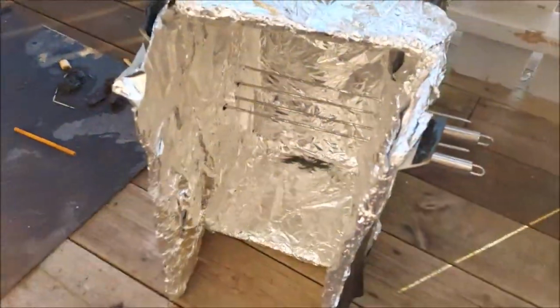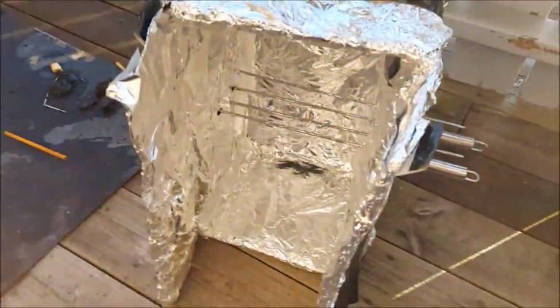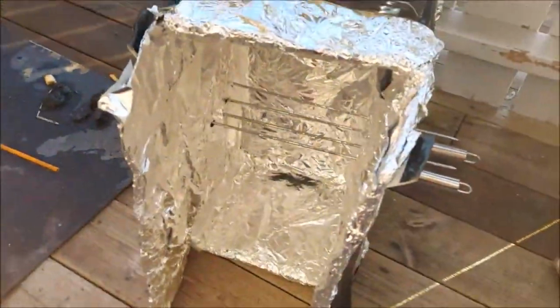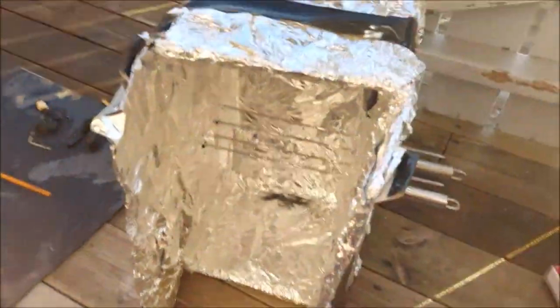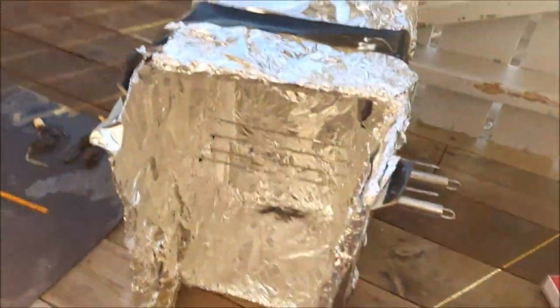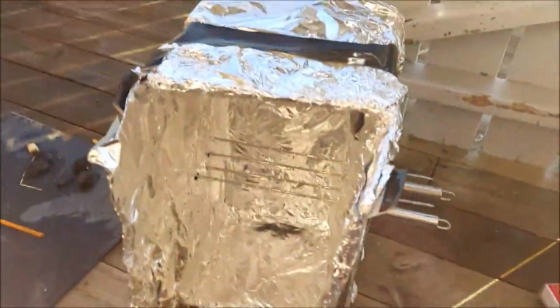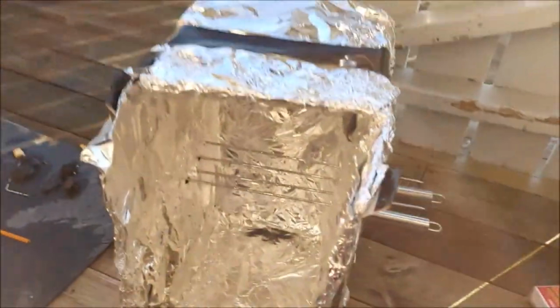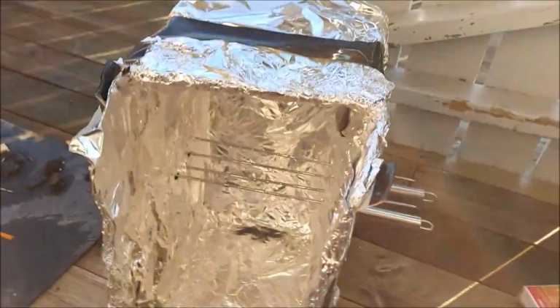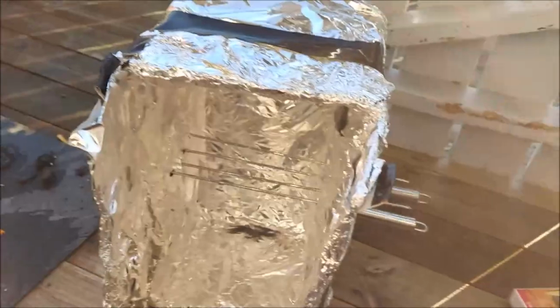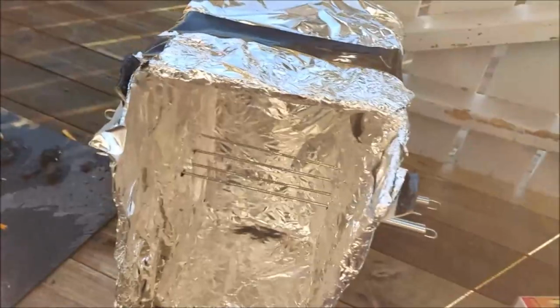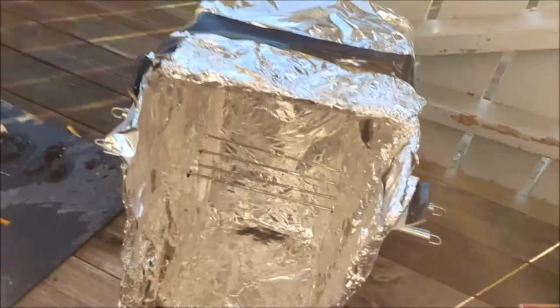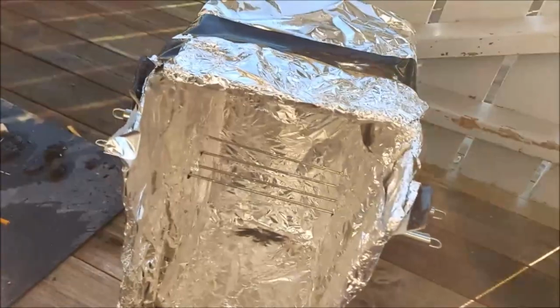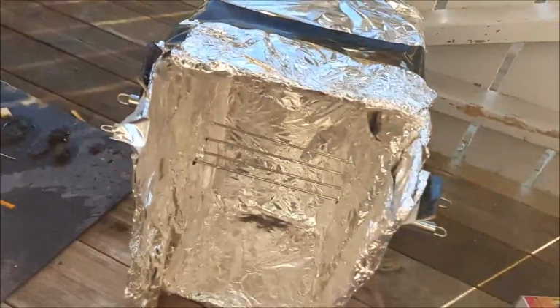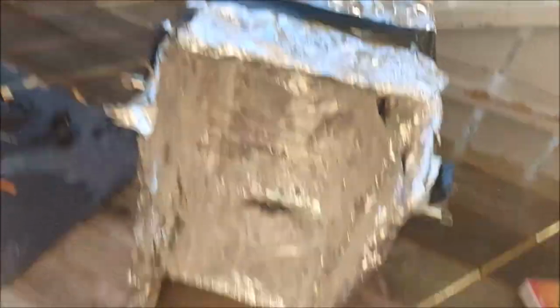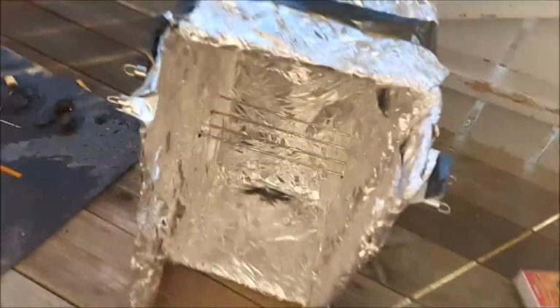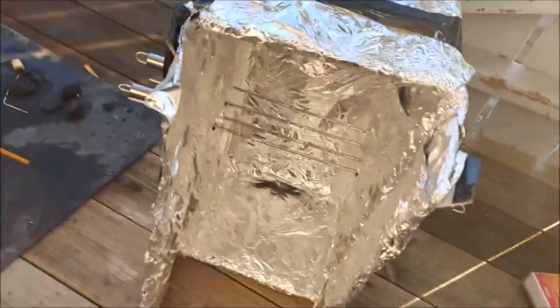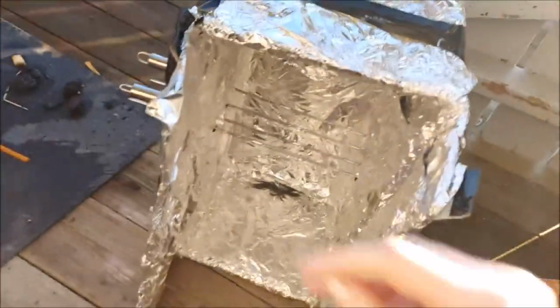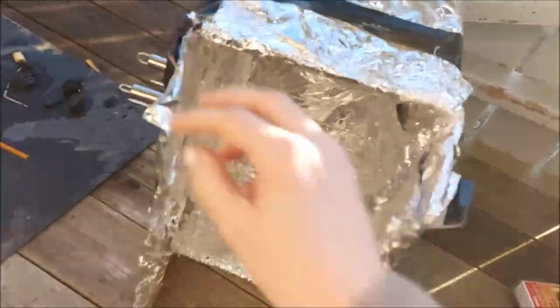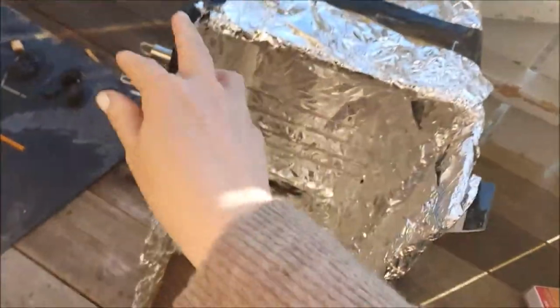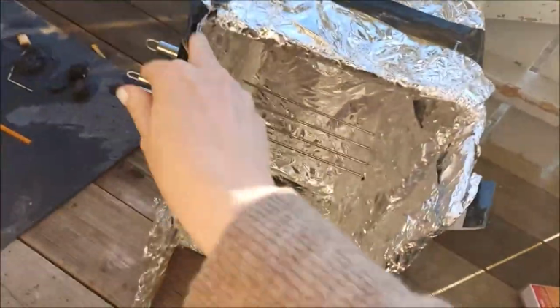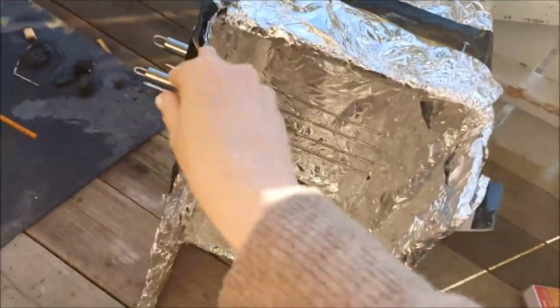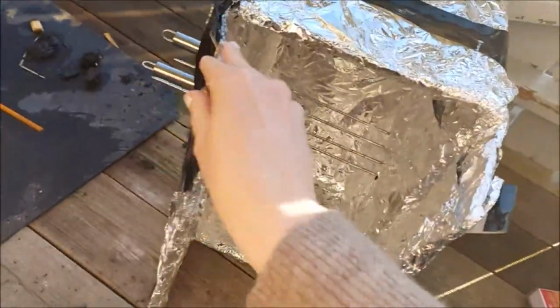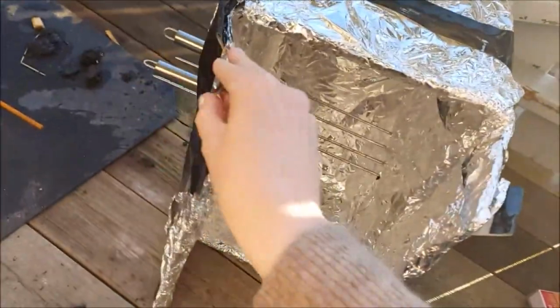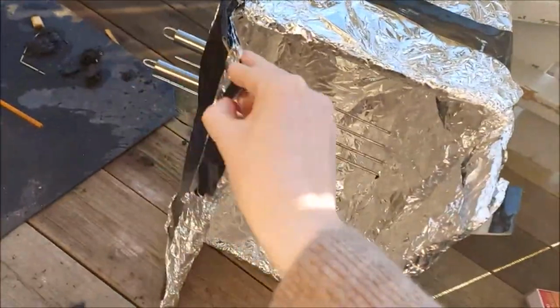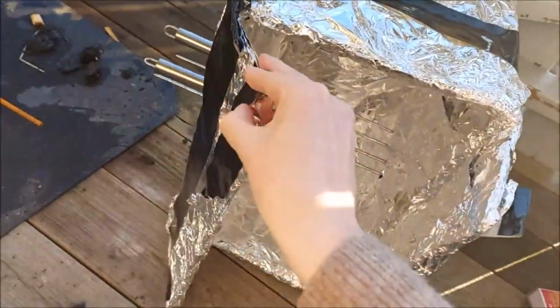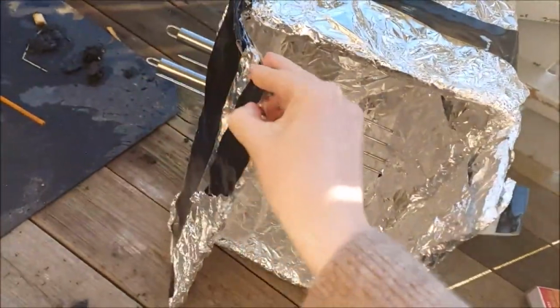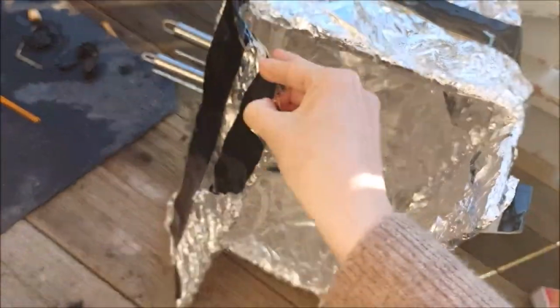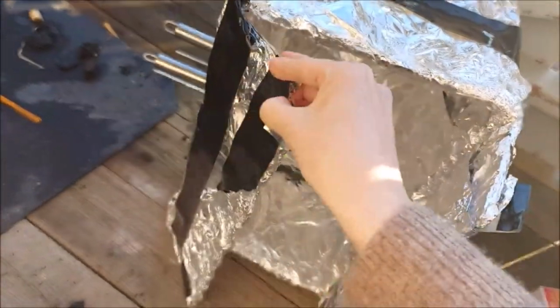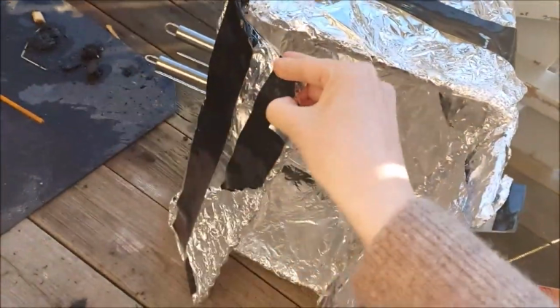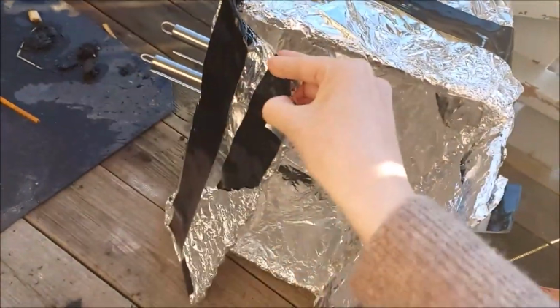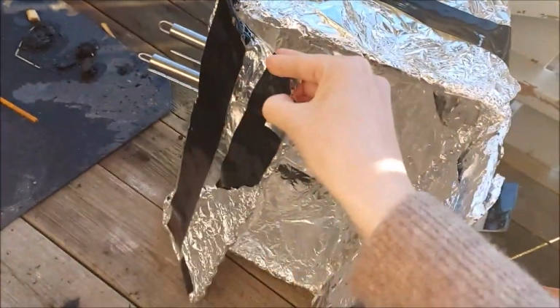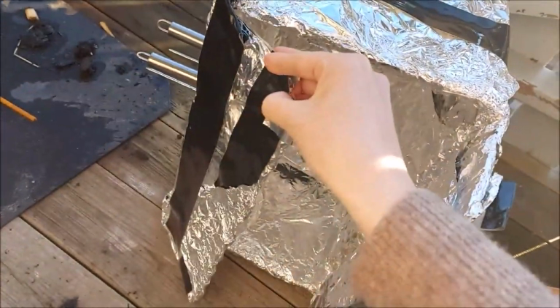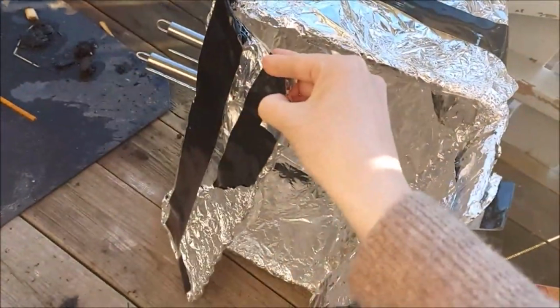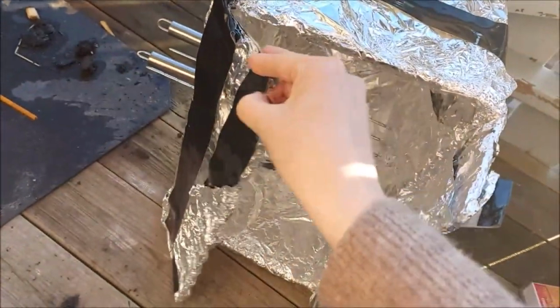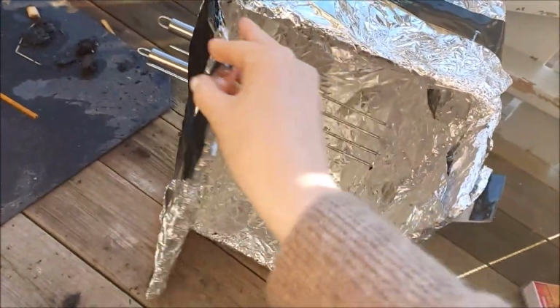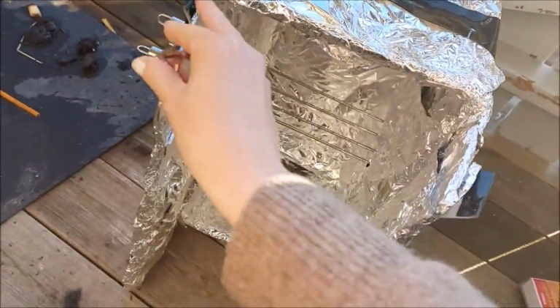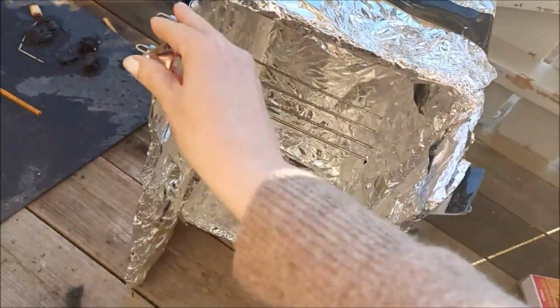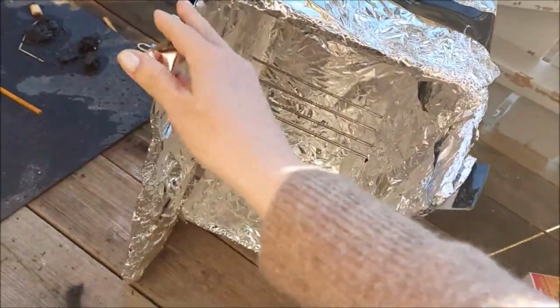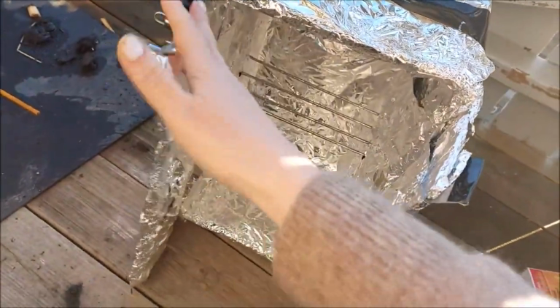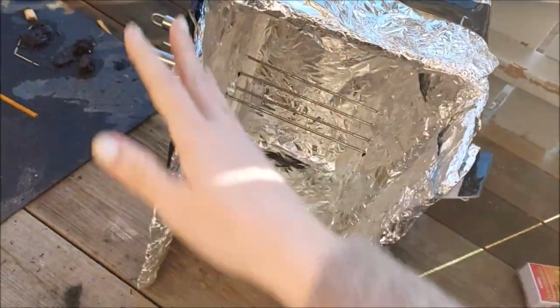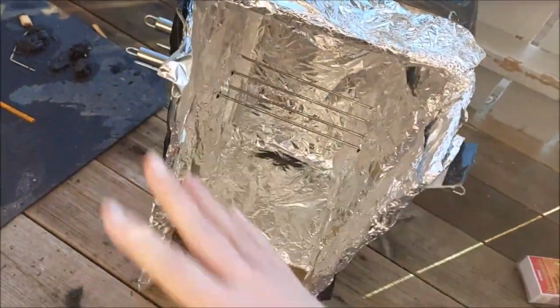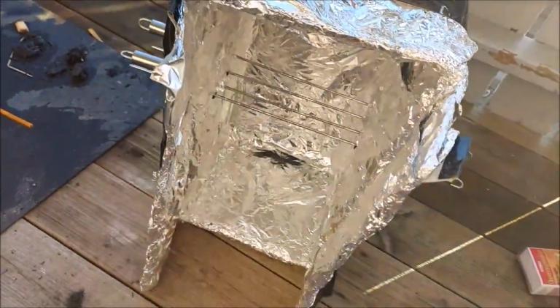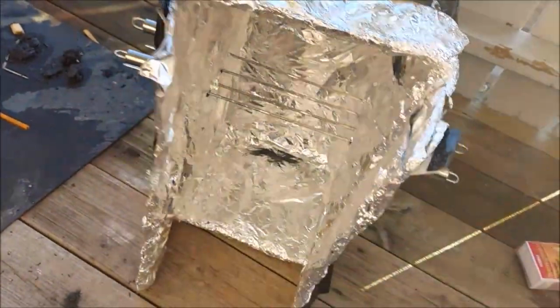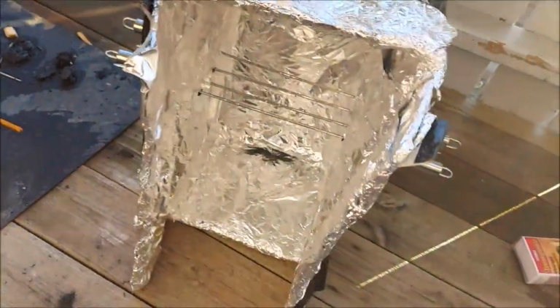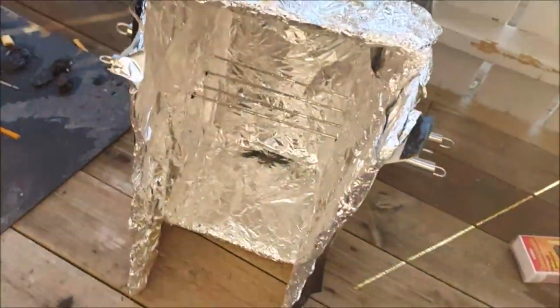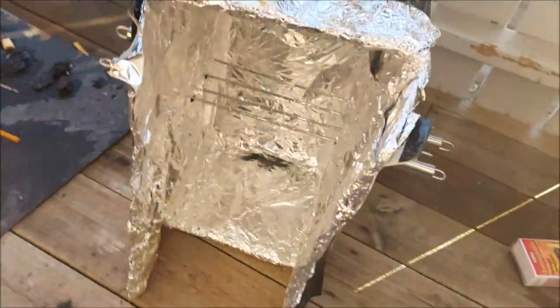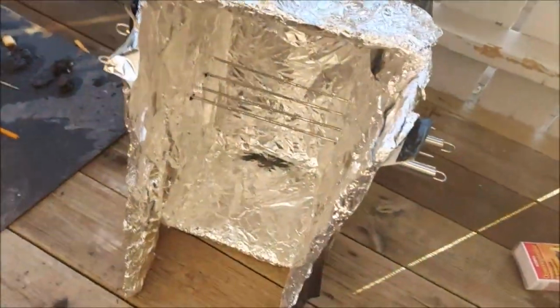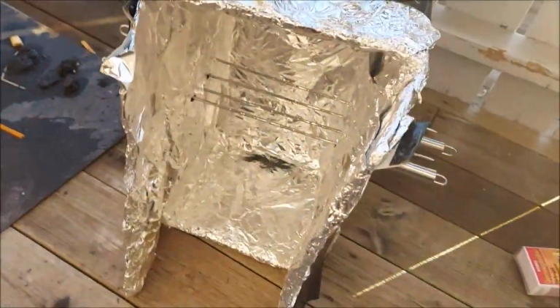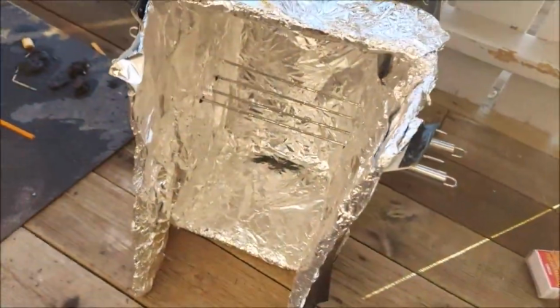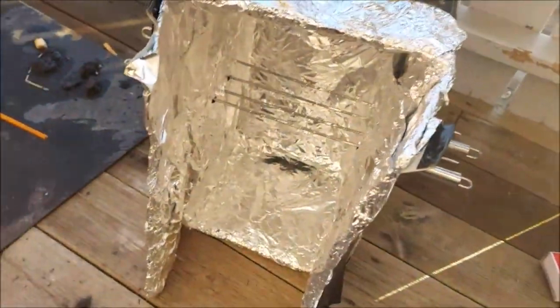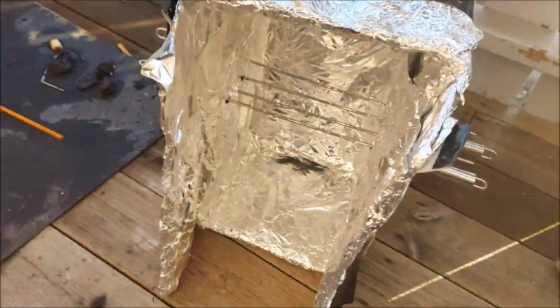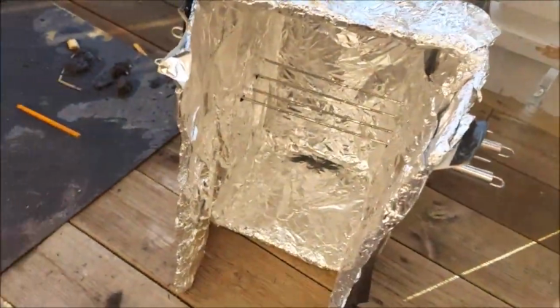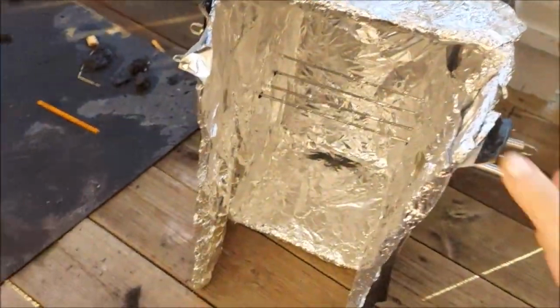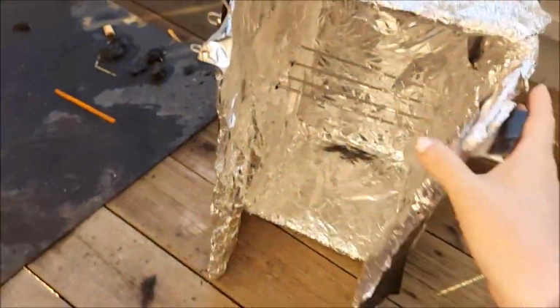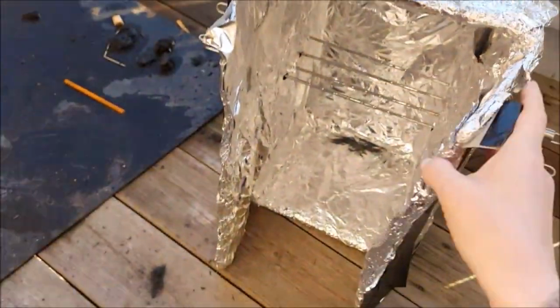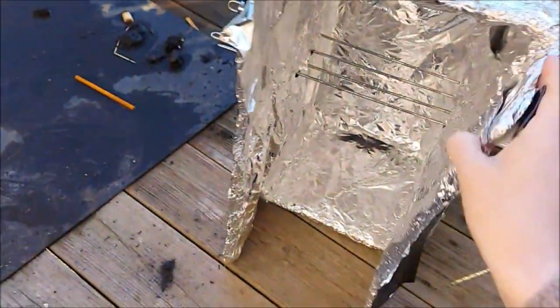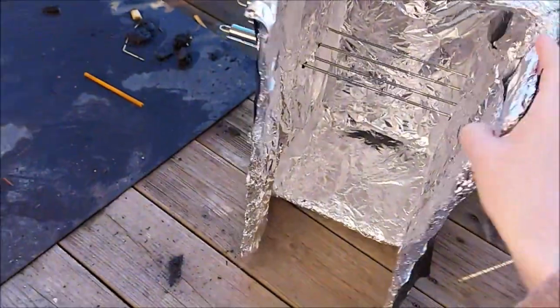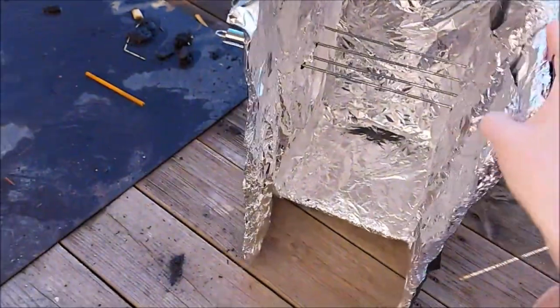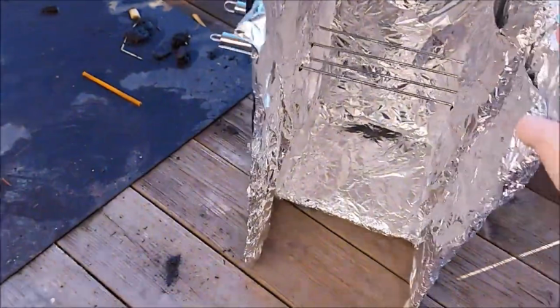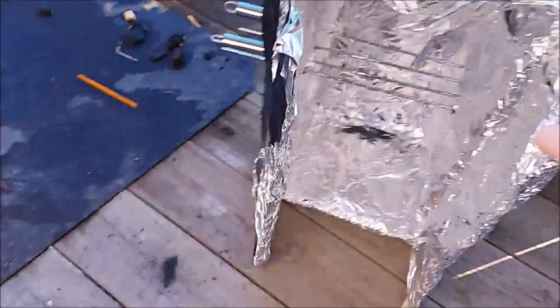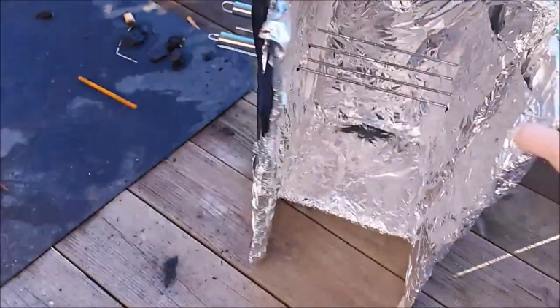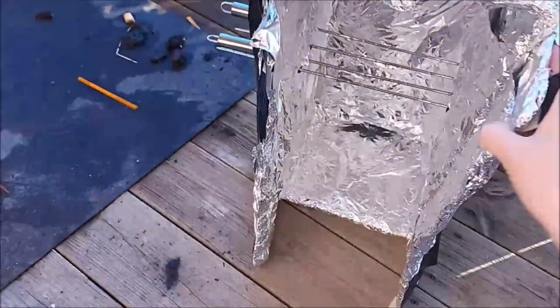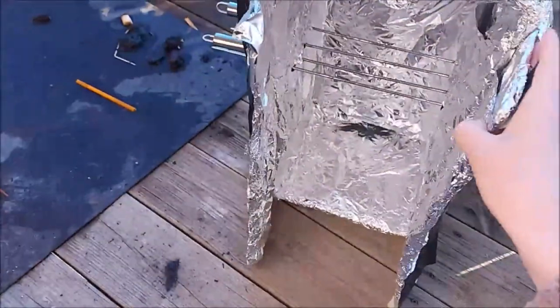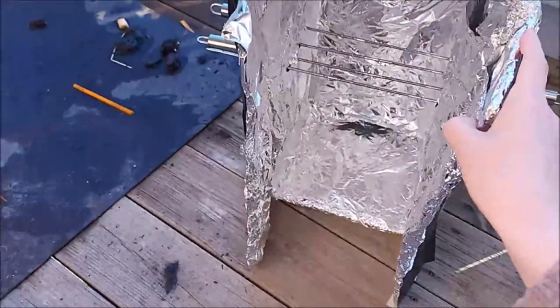It's not pretty because nothing I make is pretty. But the most important thing is that it works.